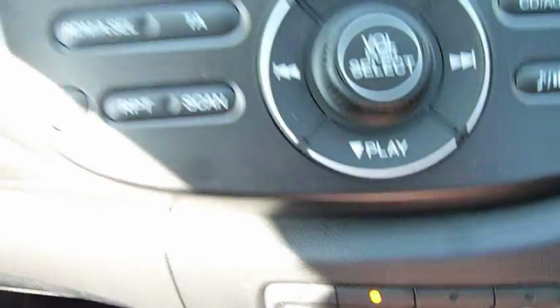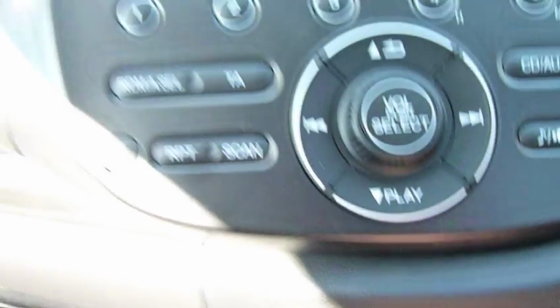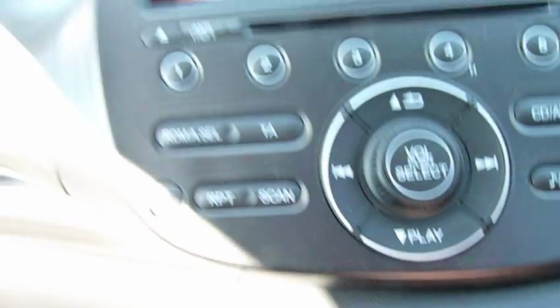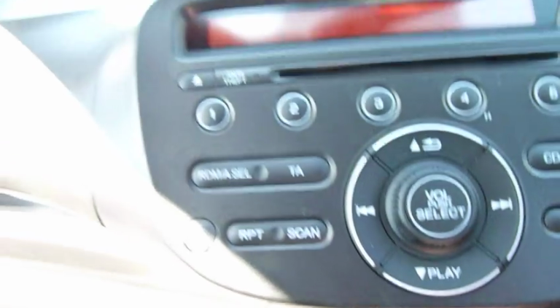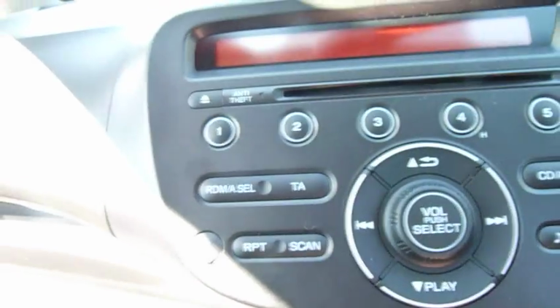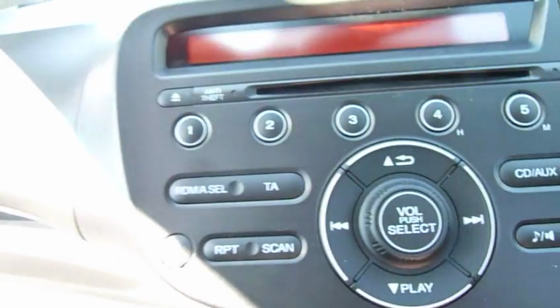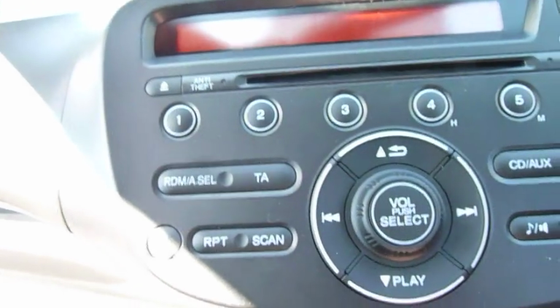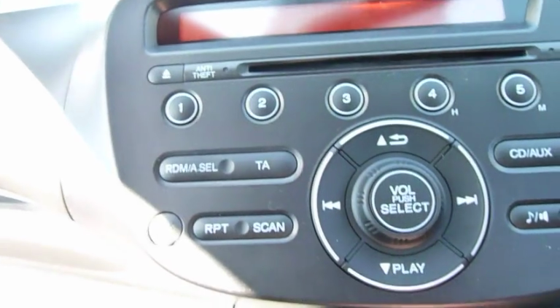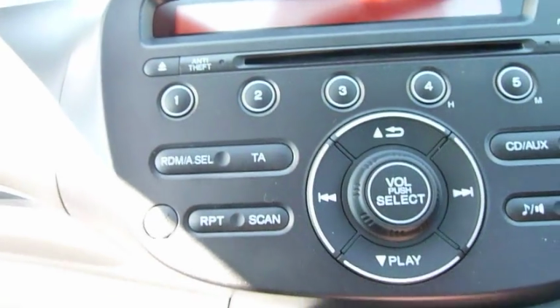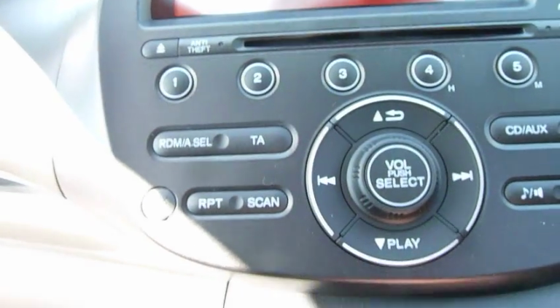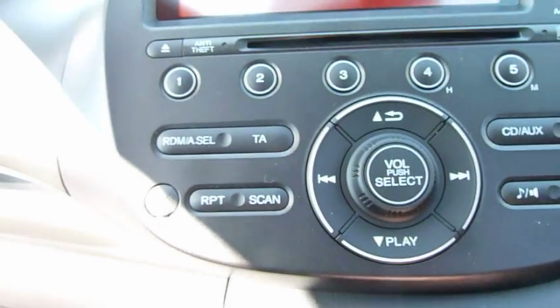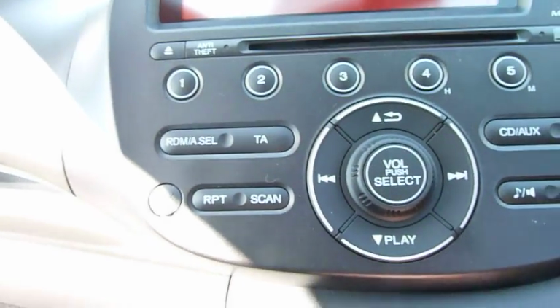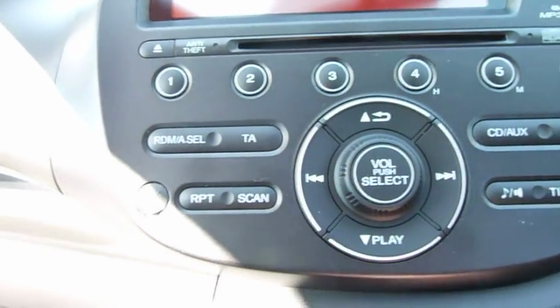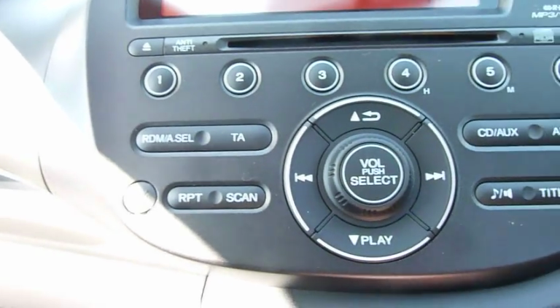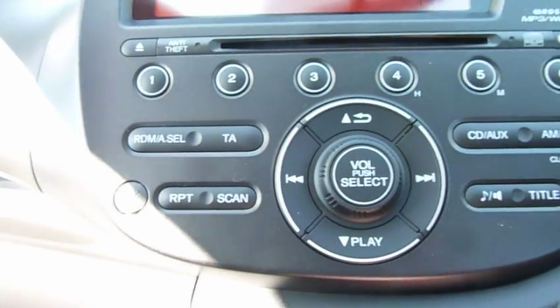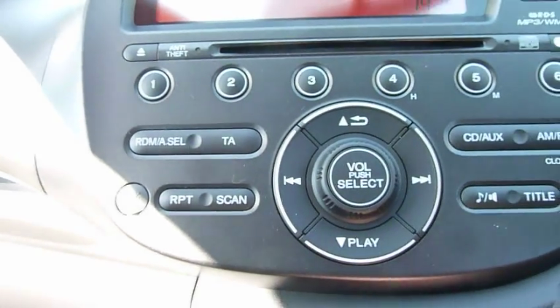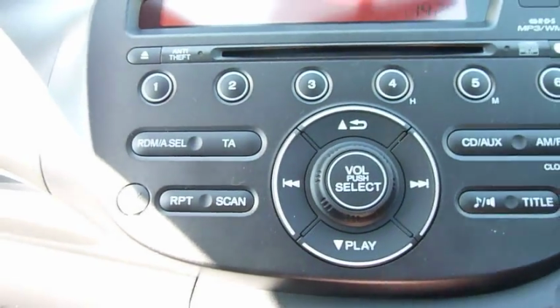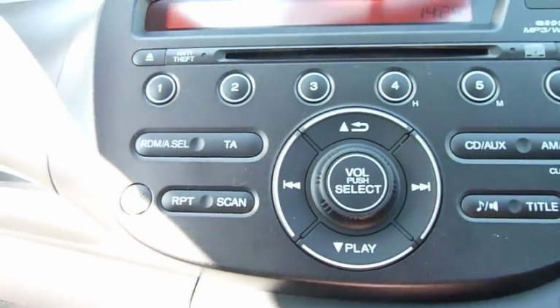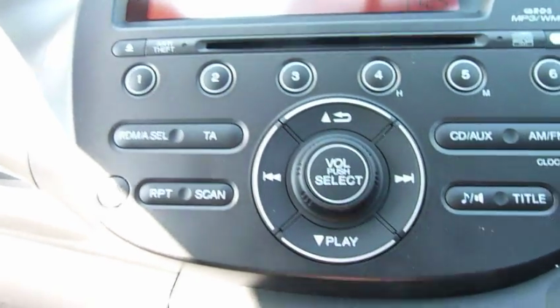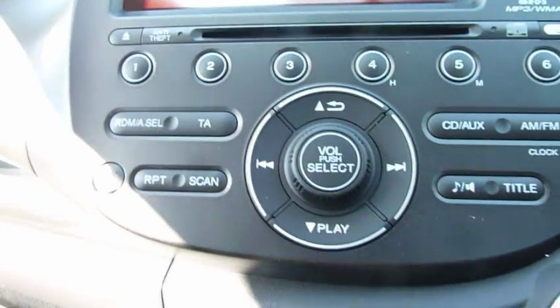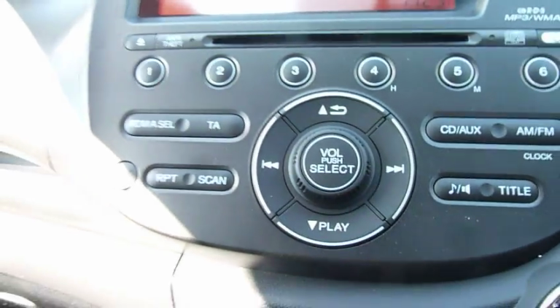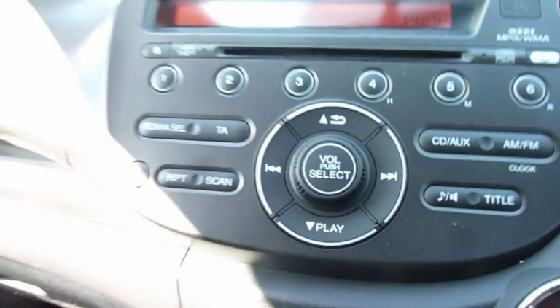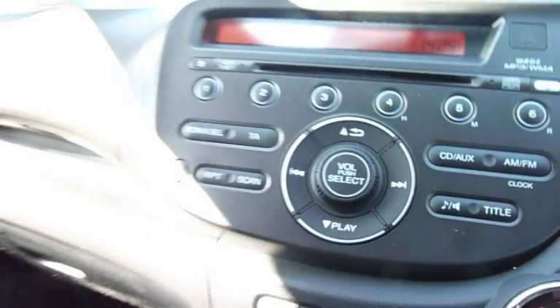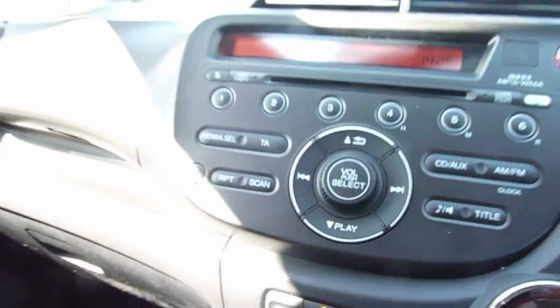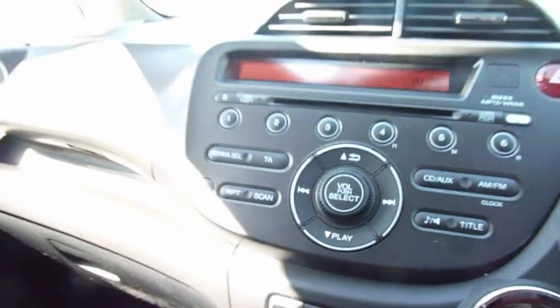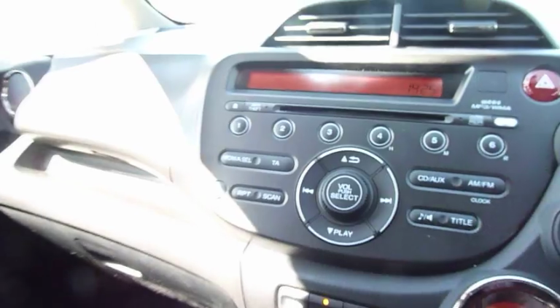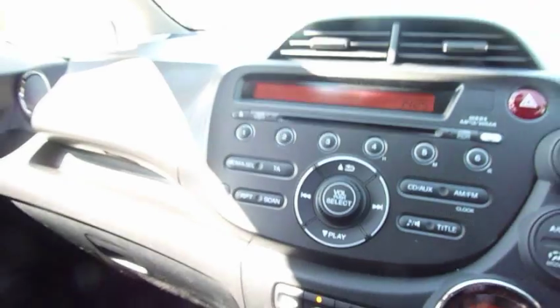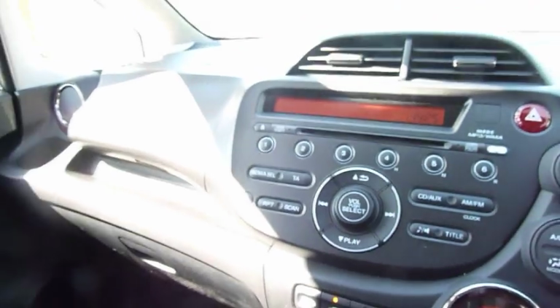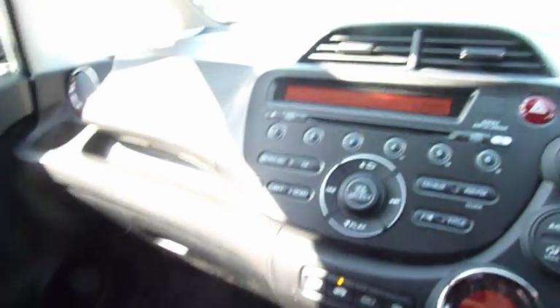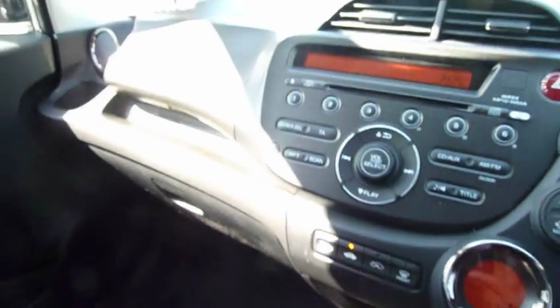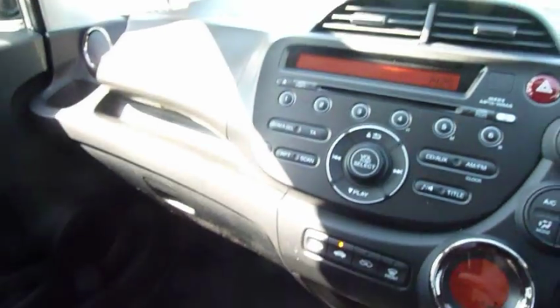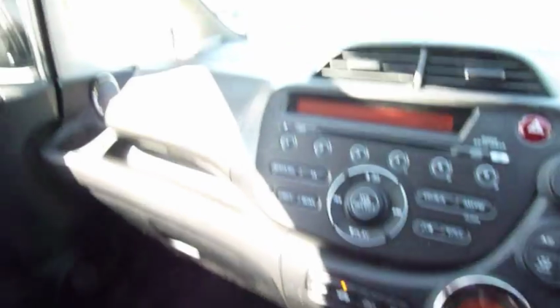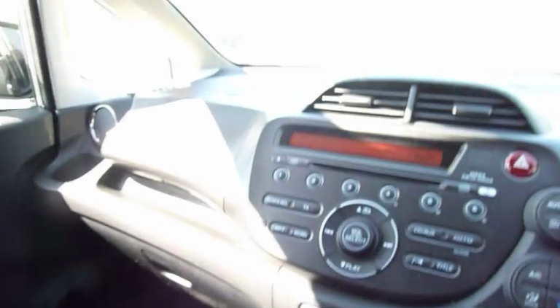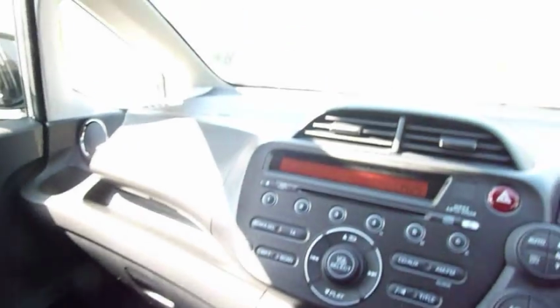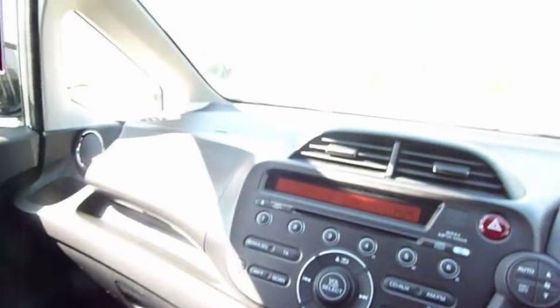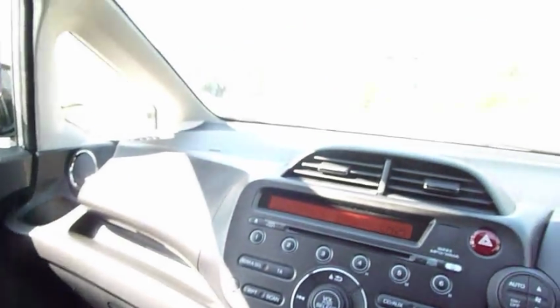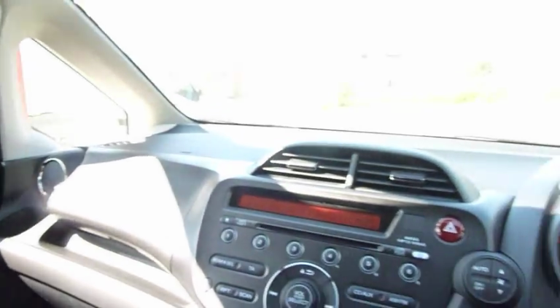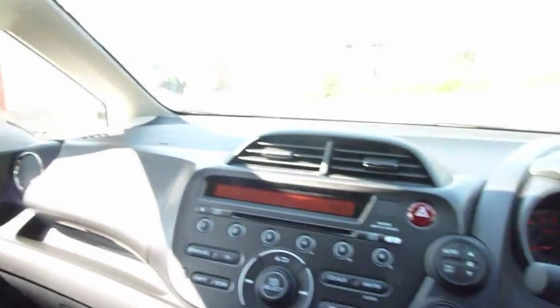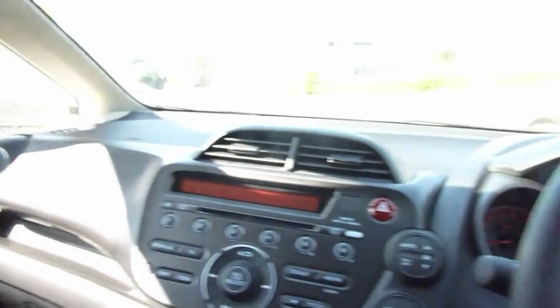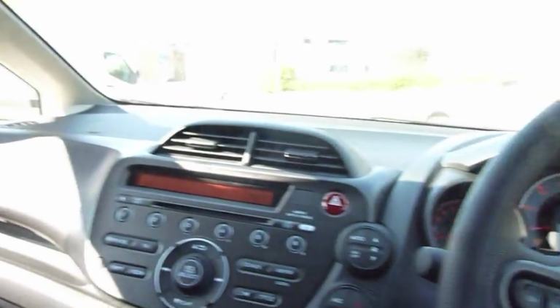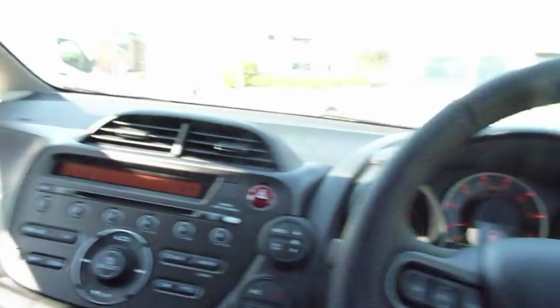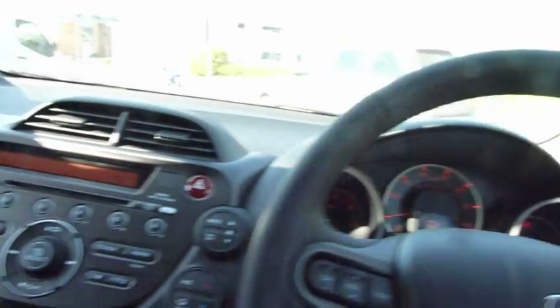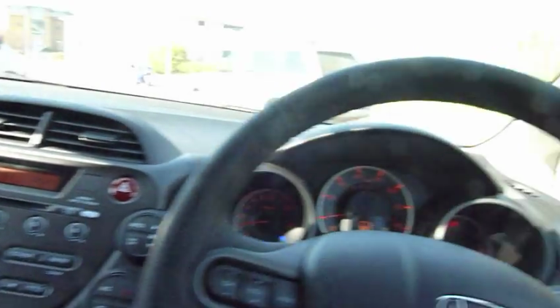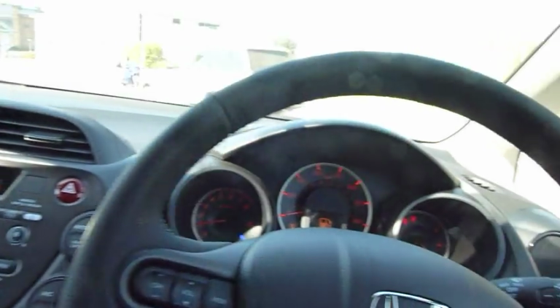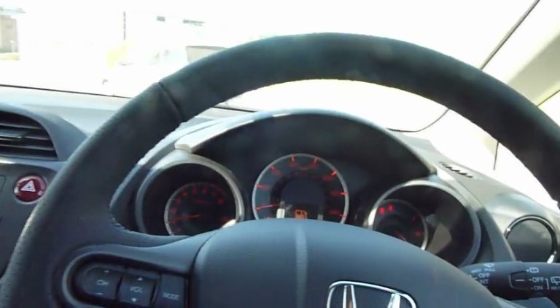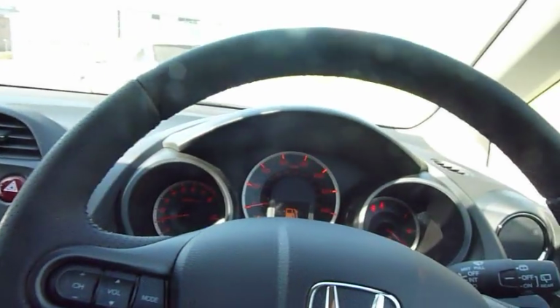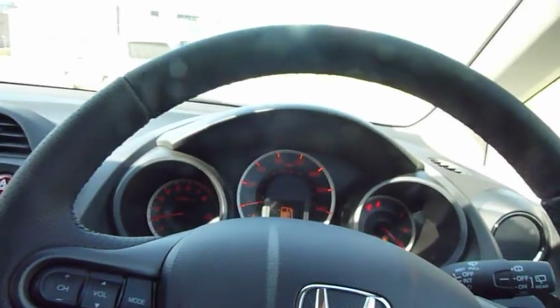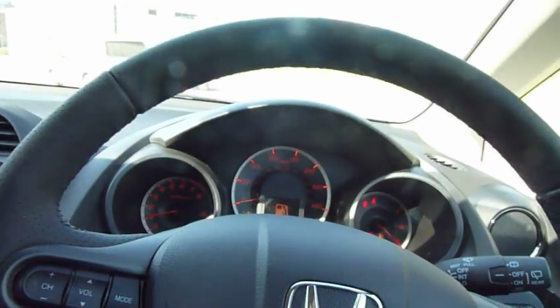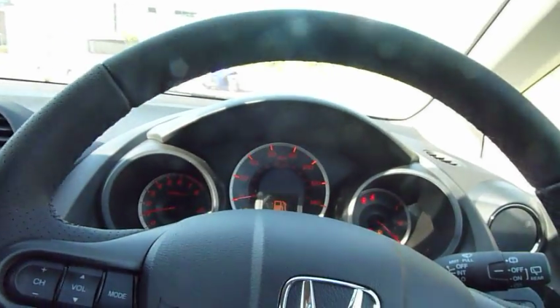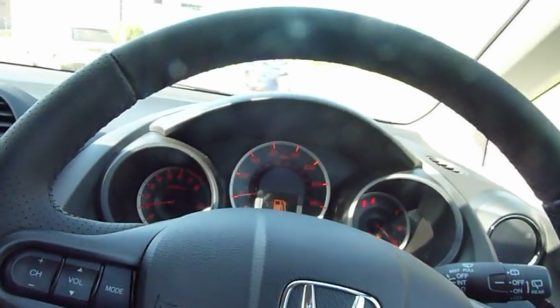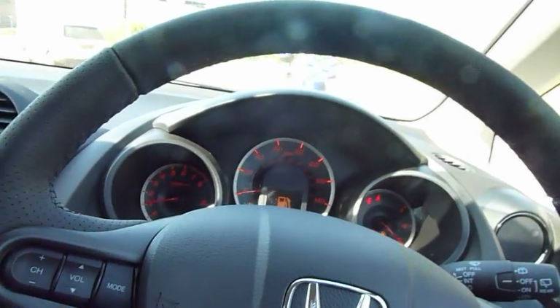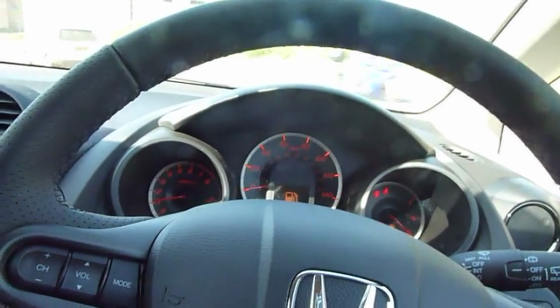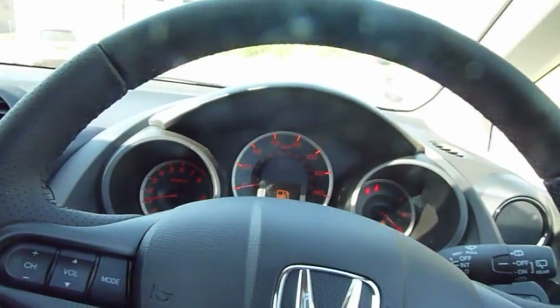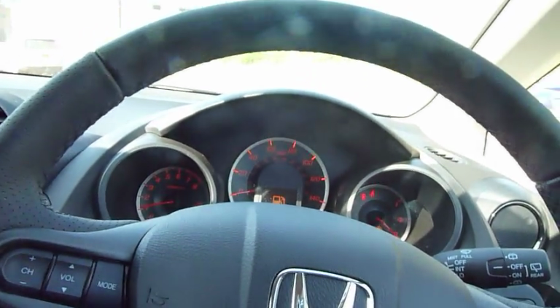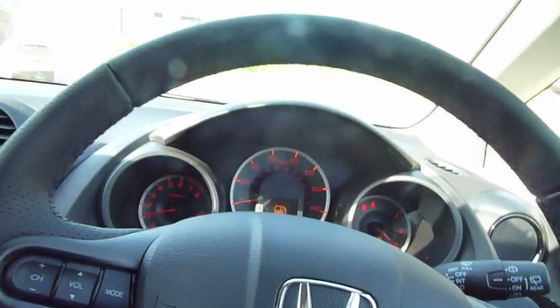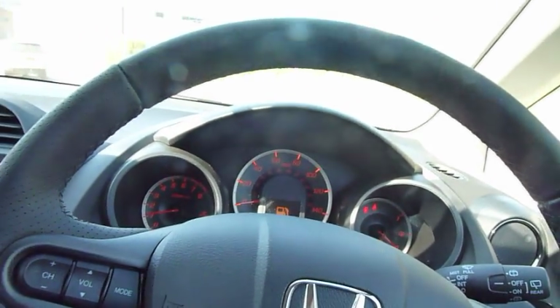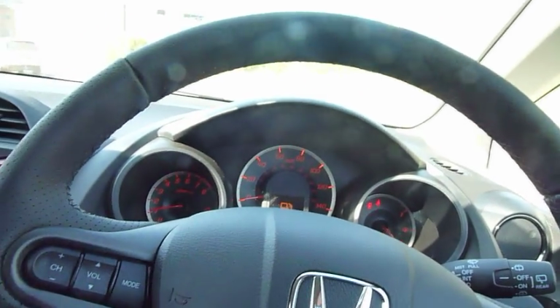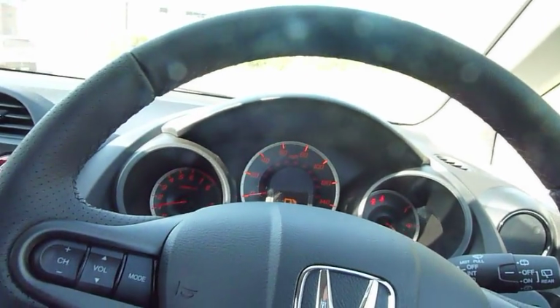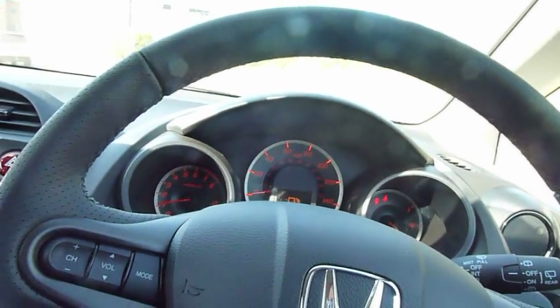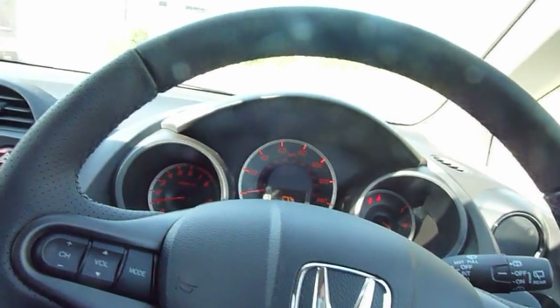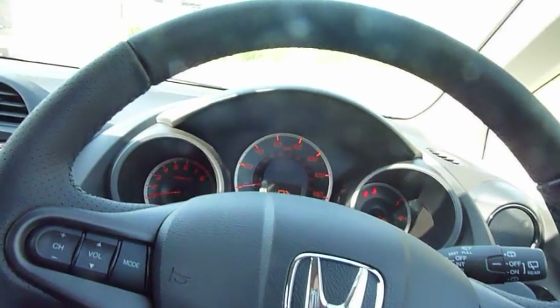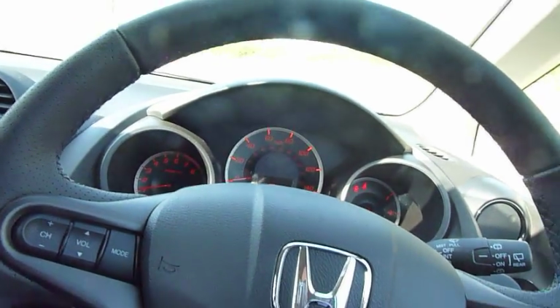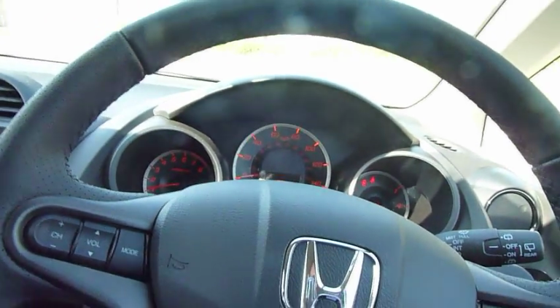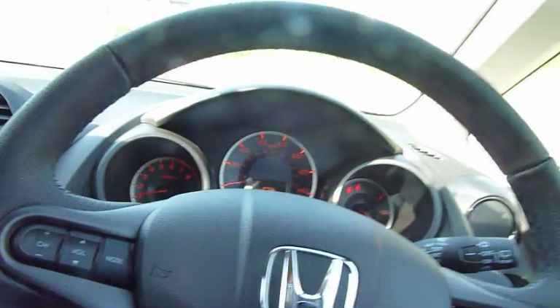There's a twin glove box on this car — the top one acts as a cool box. So plenty going on, and plenty of specification for your money.